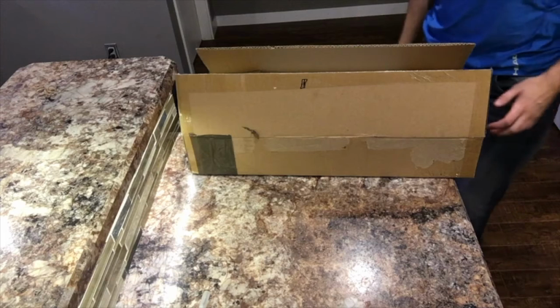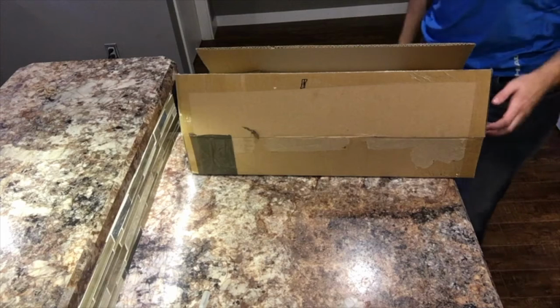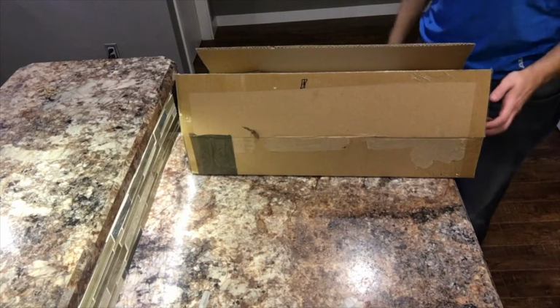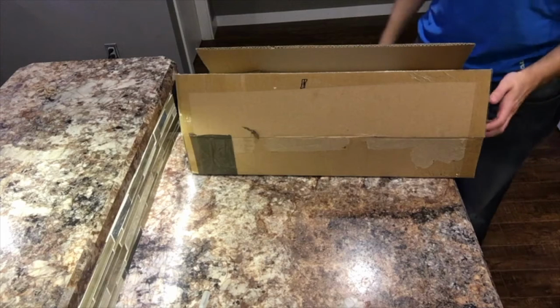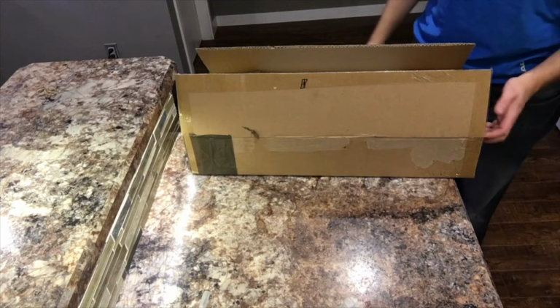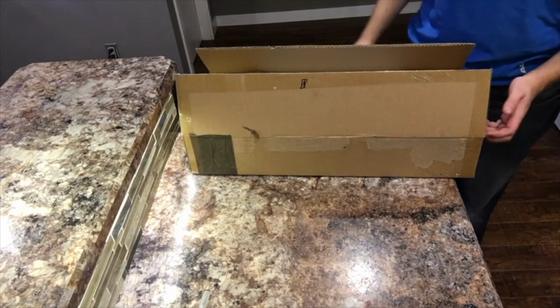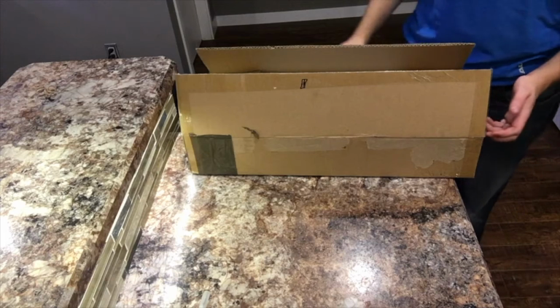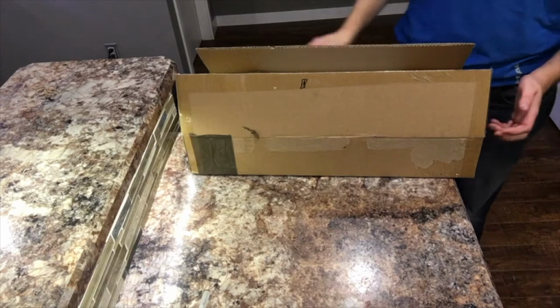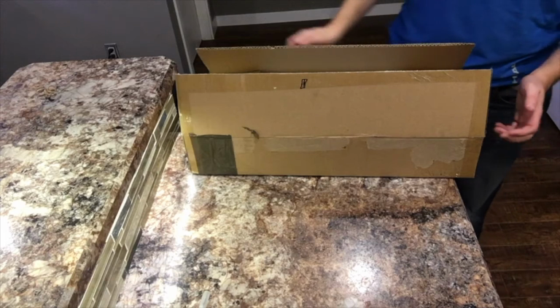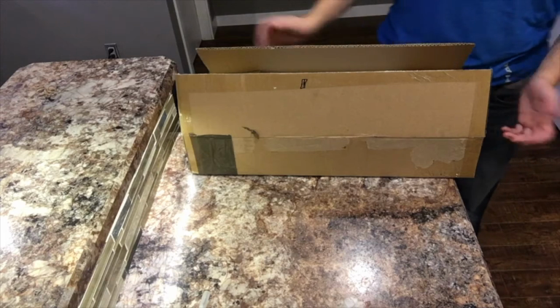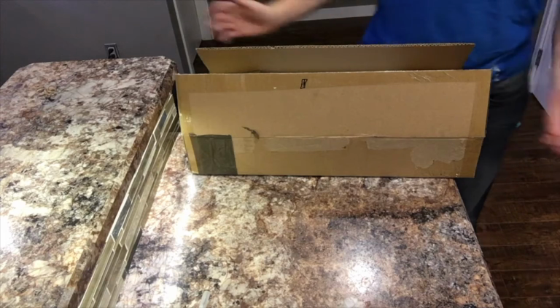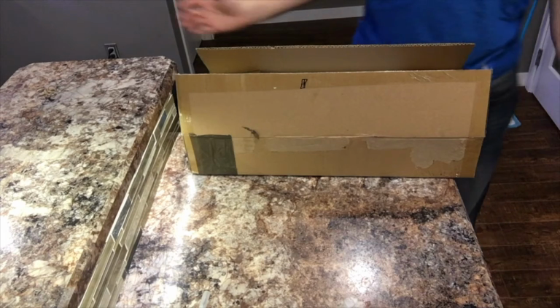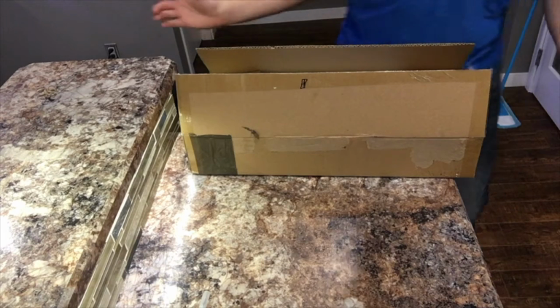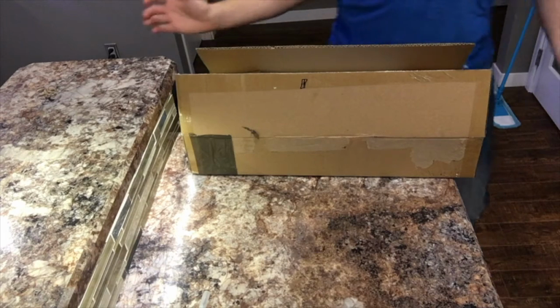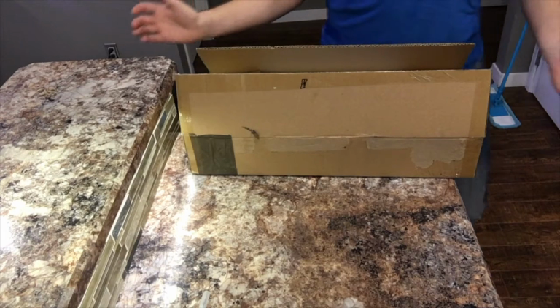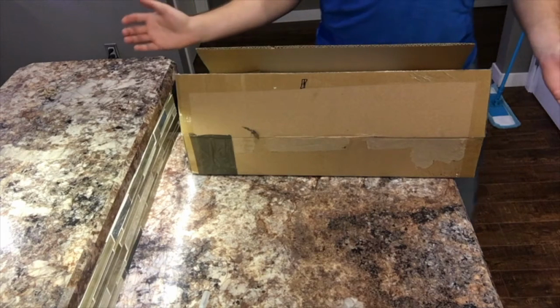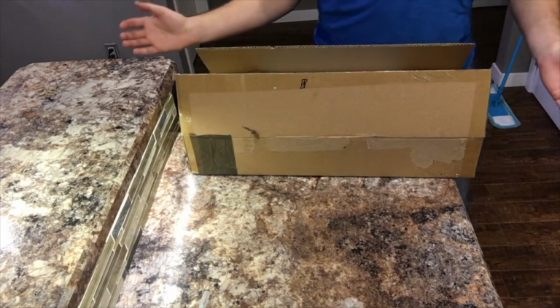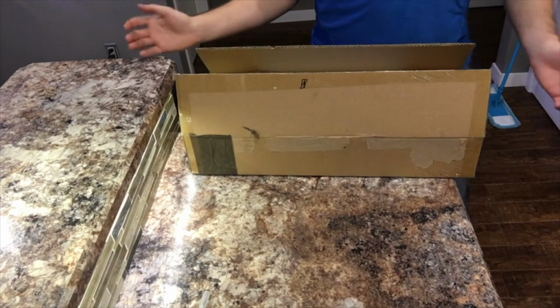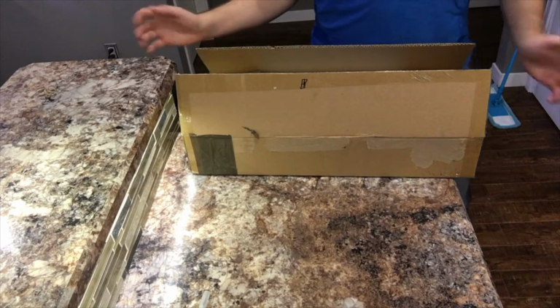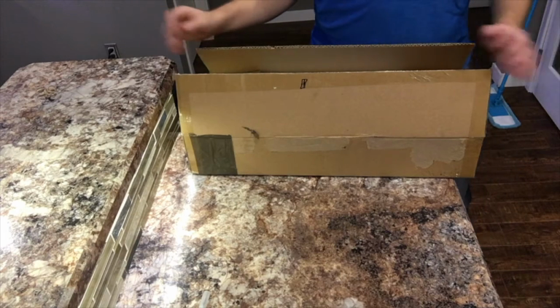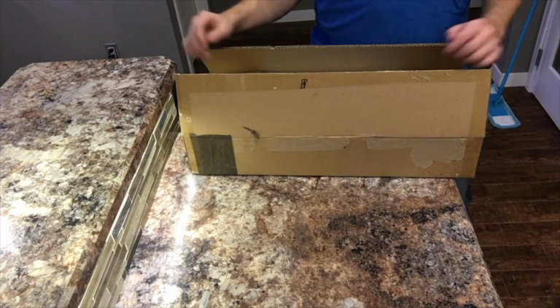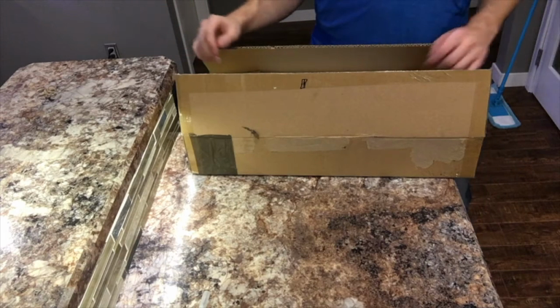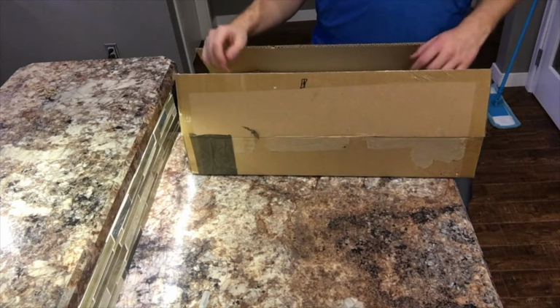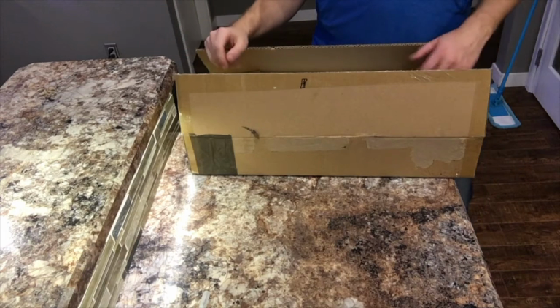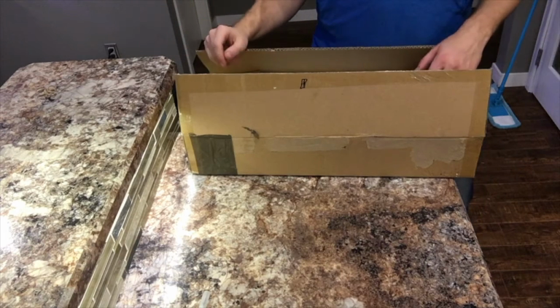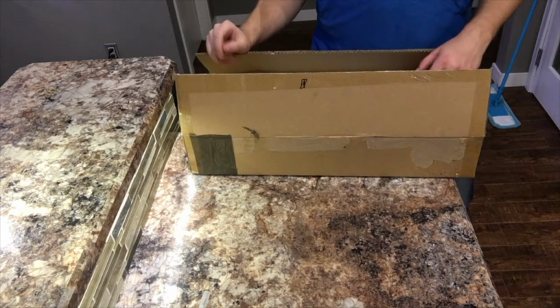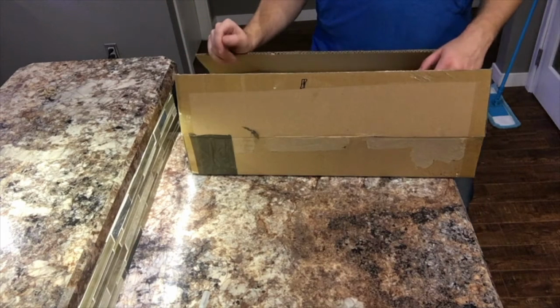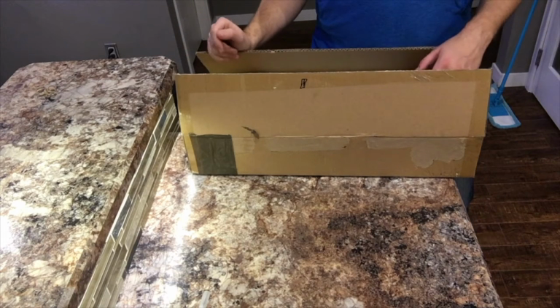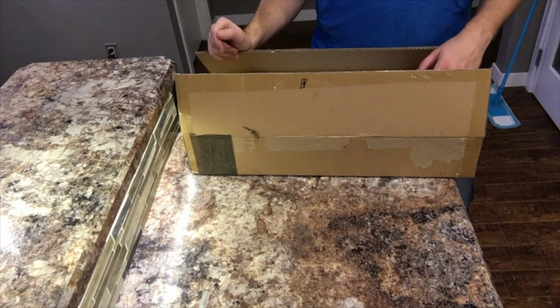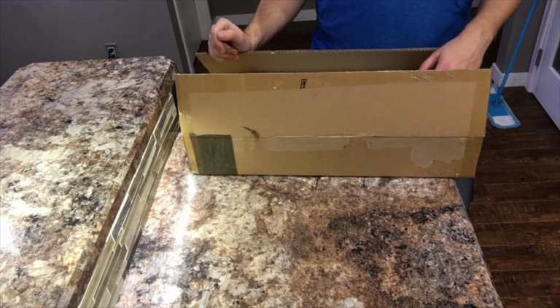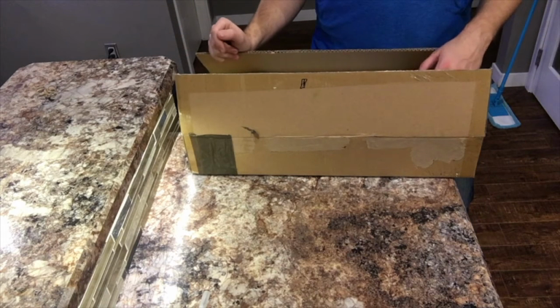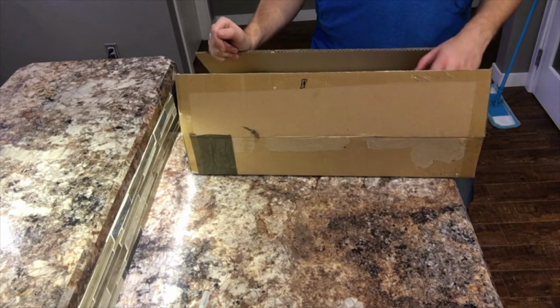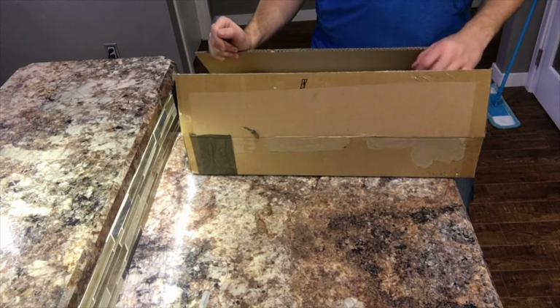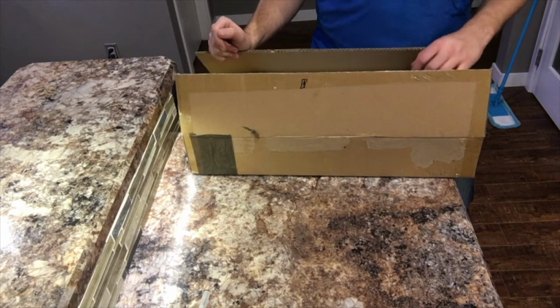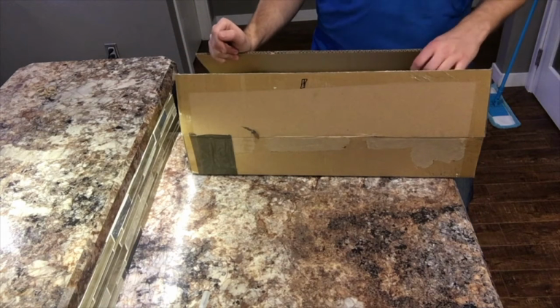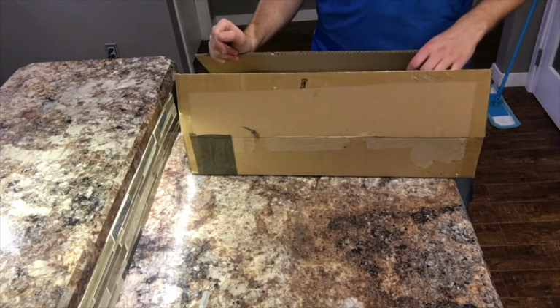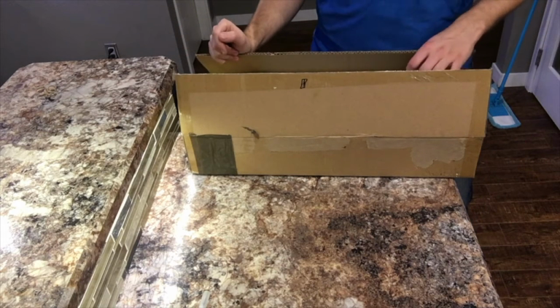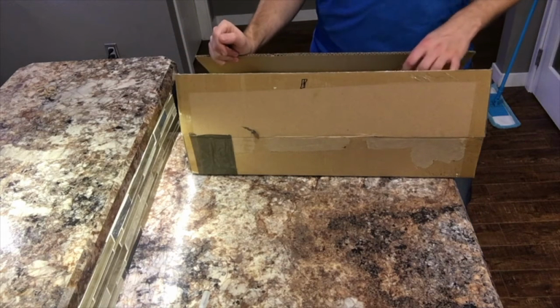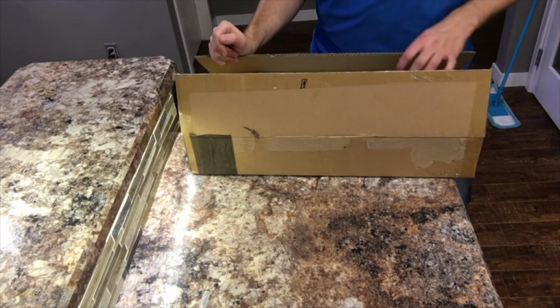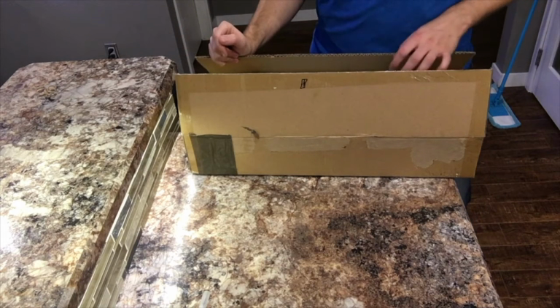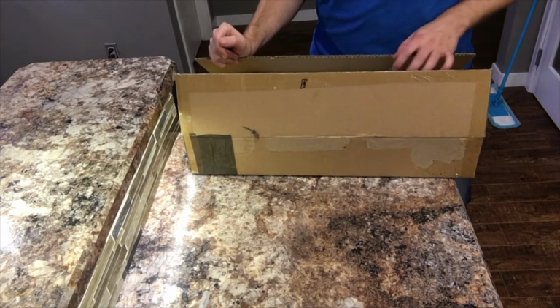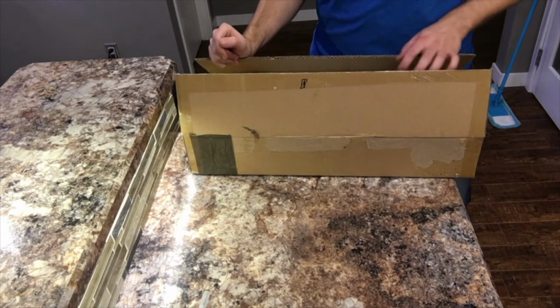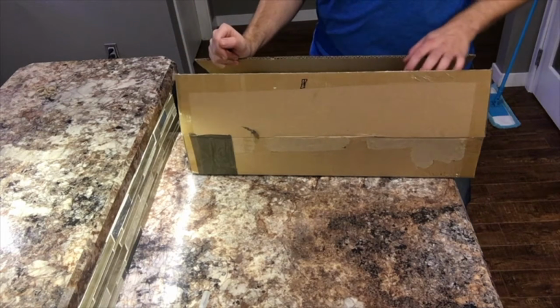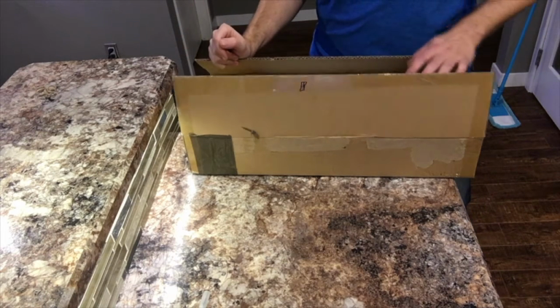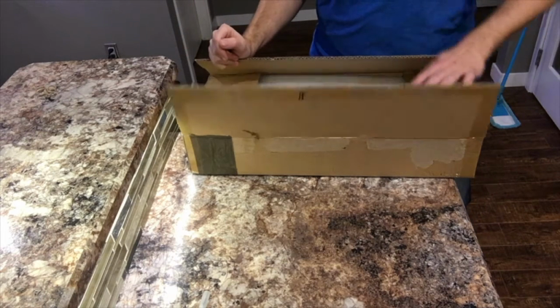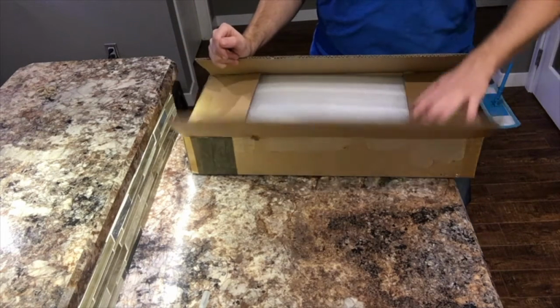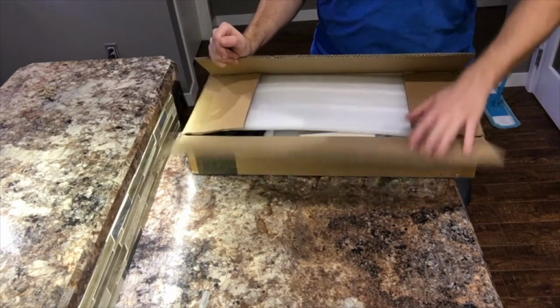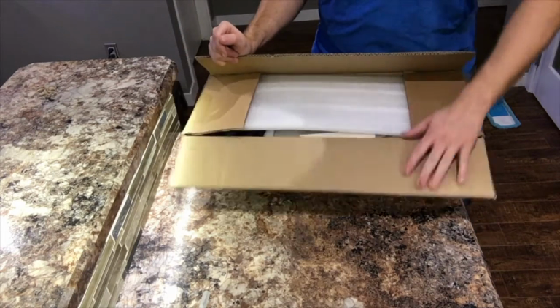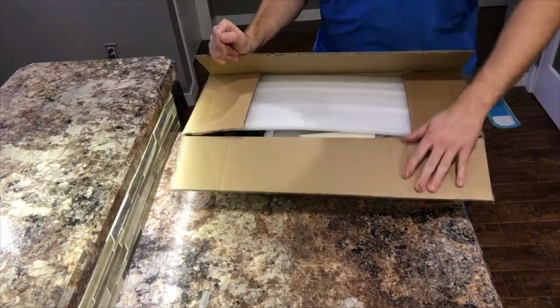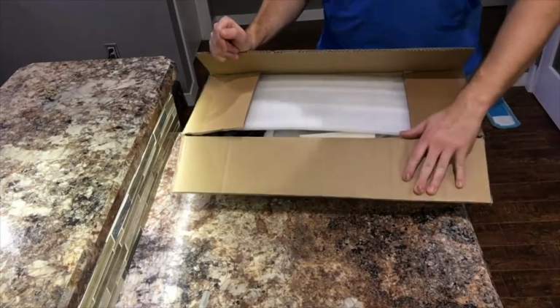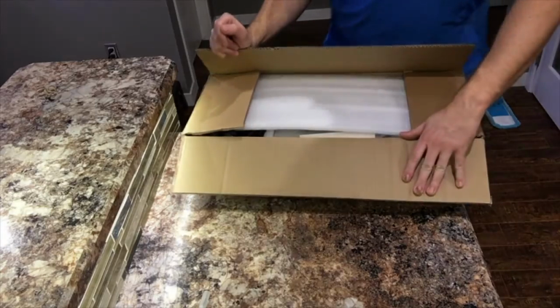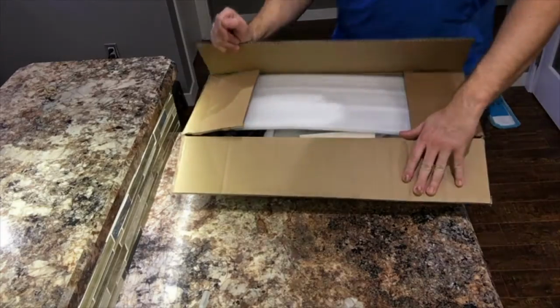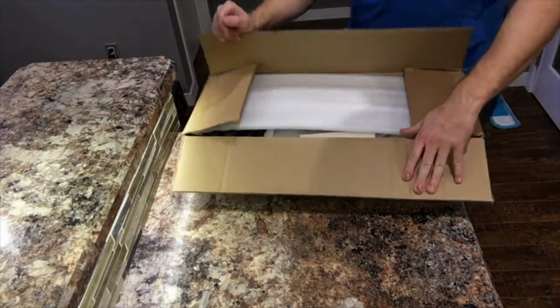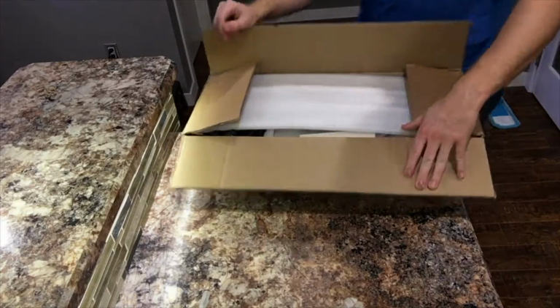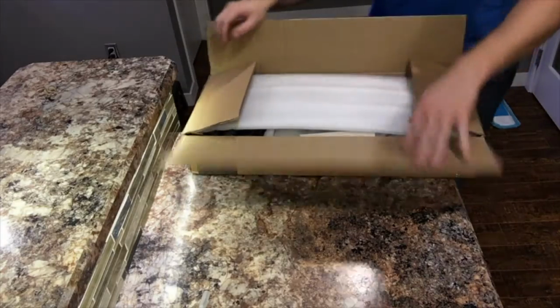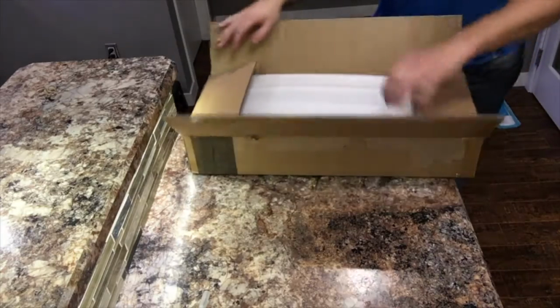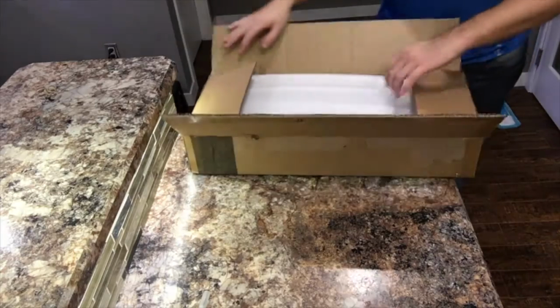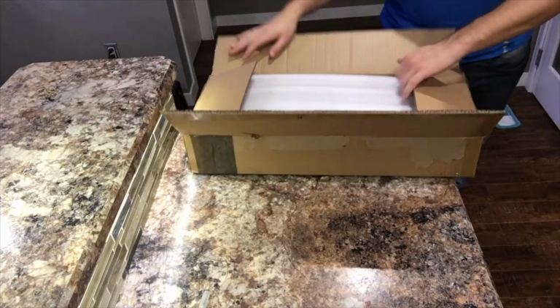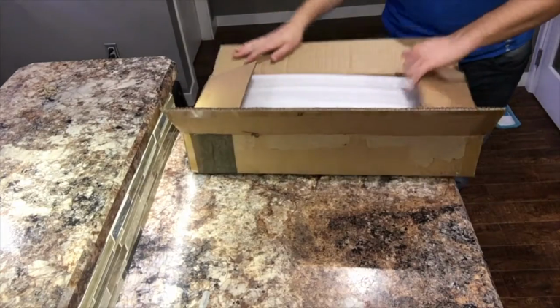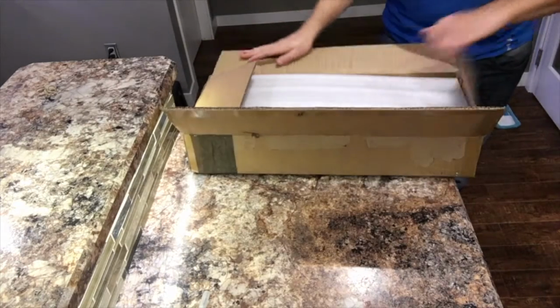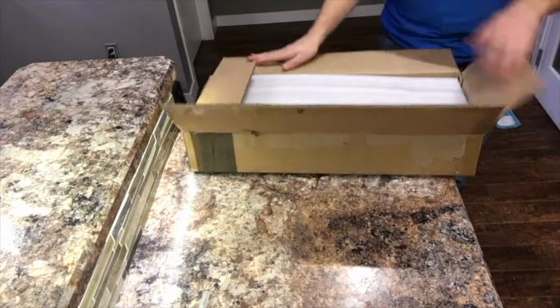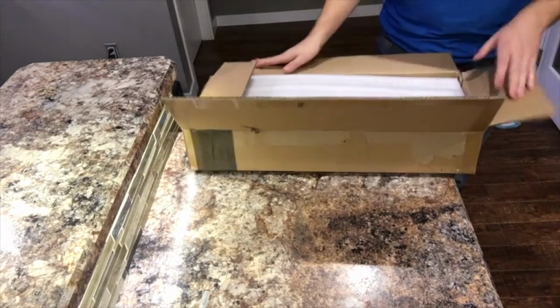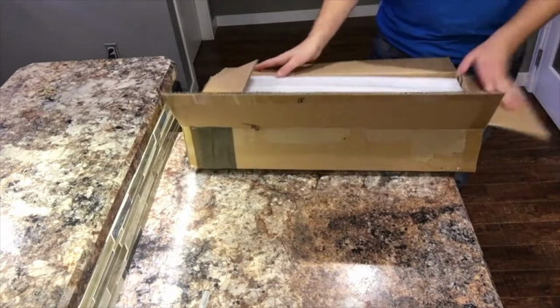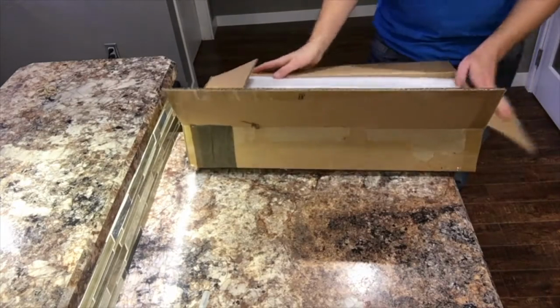Alright guys, so now let's take a look and do a bit of an unboxing and check out the new Evergrow AquaOcean LED lights.